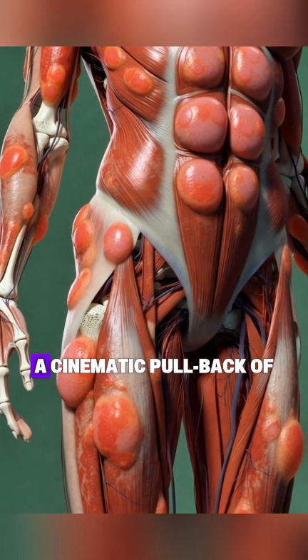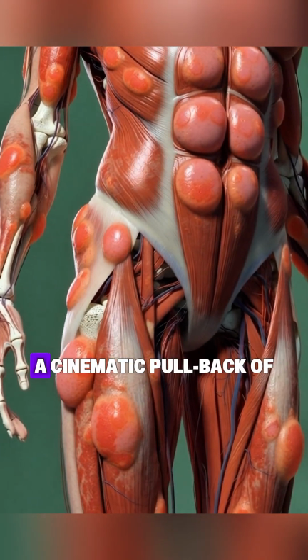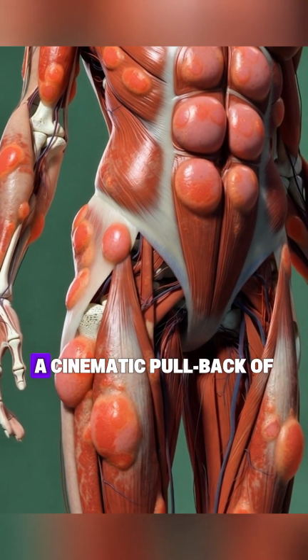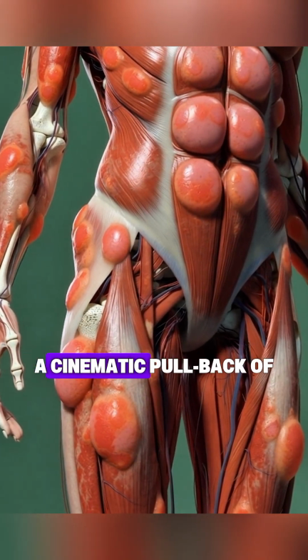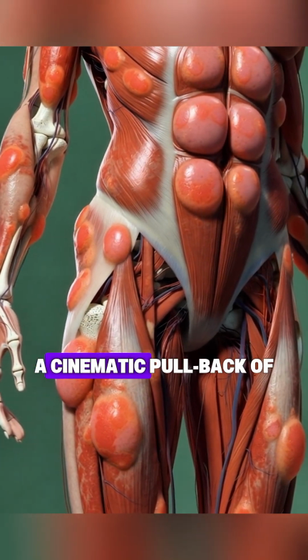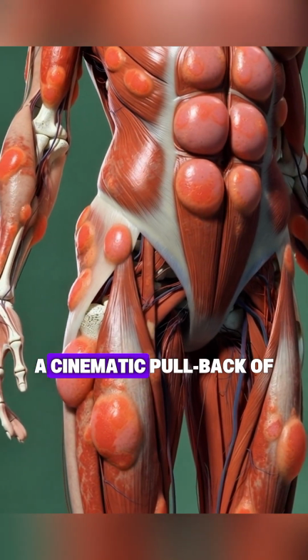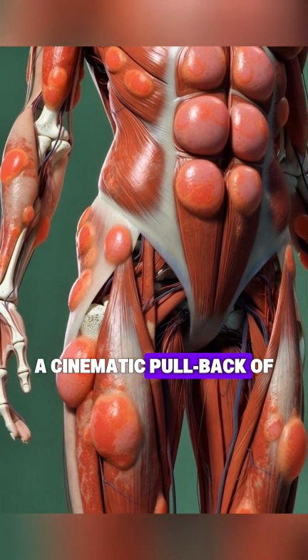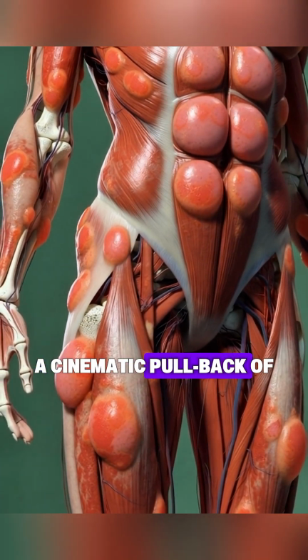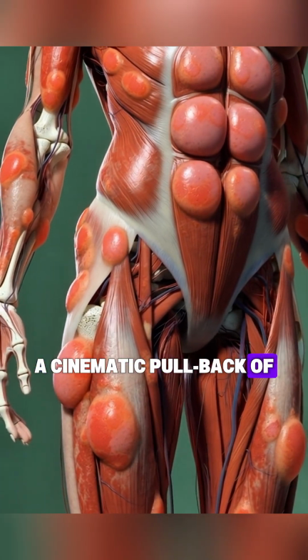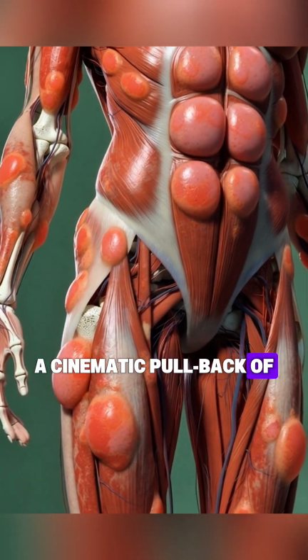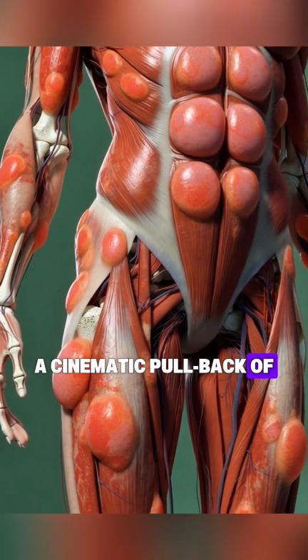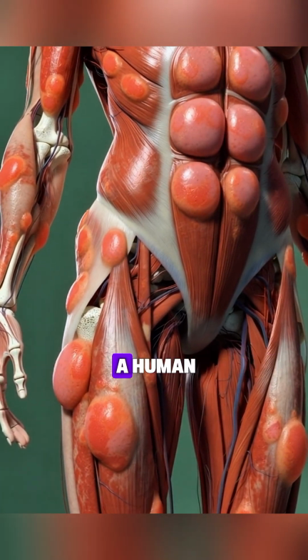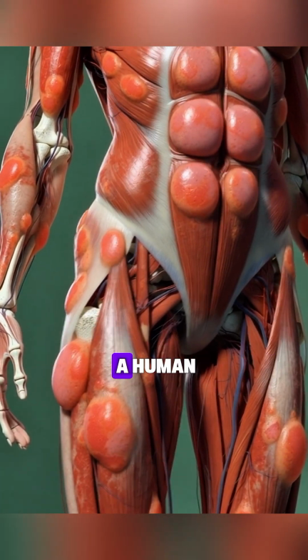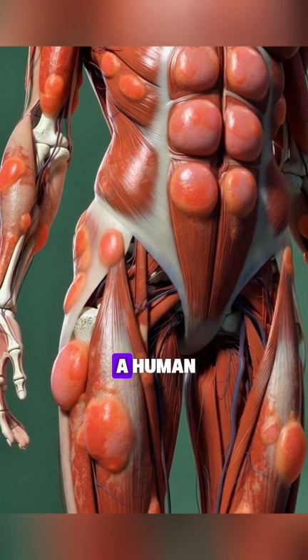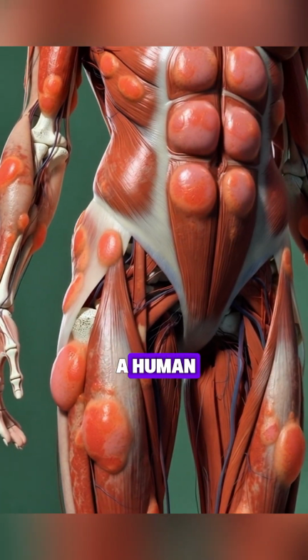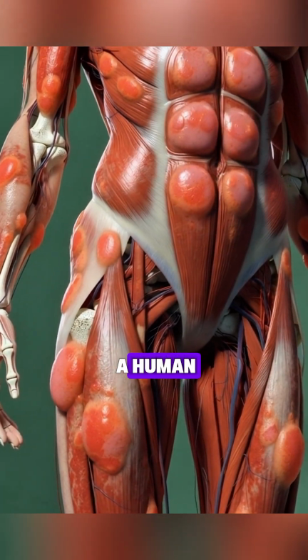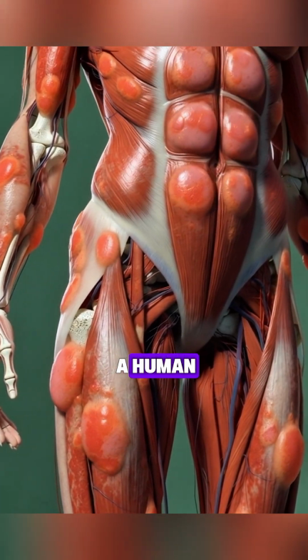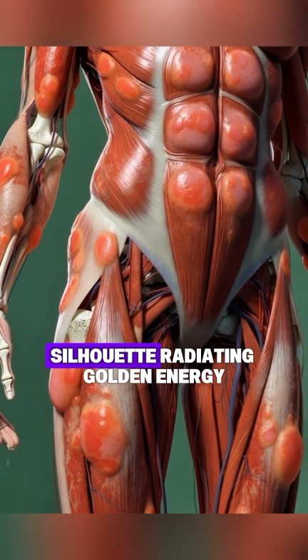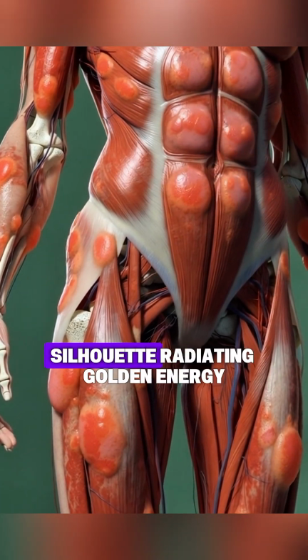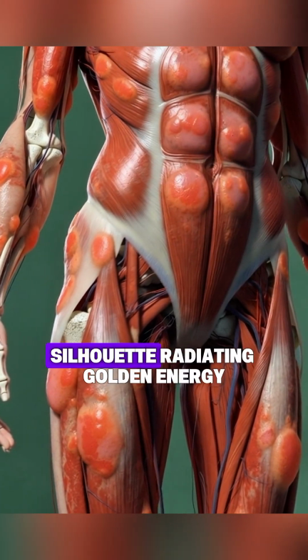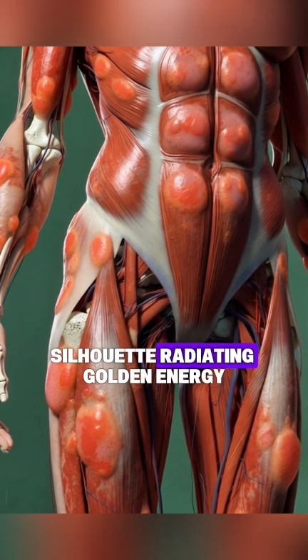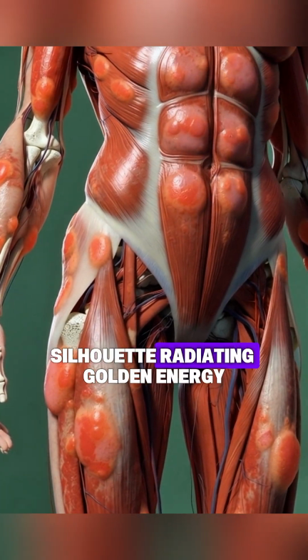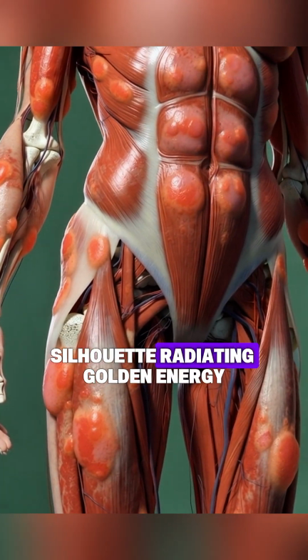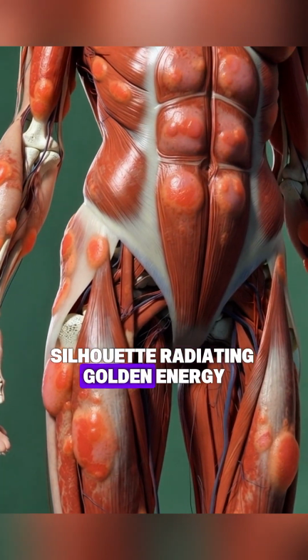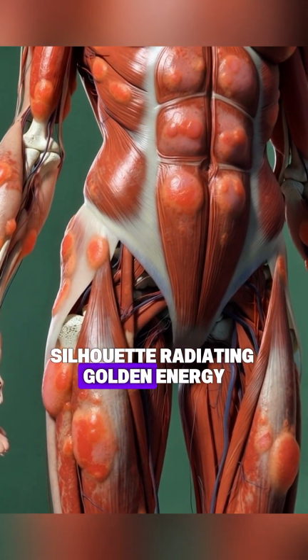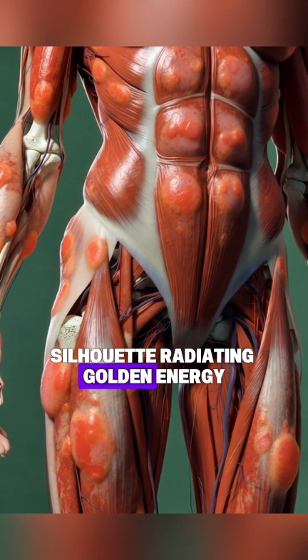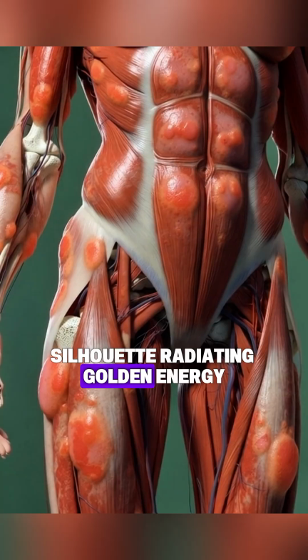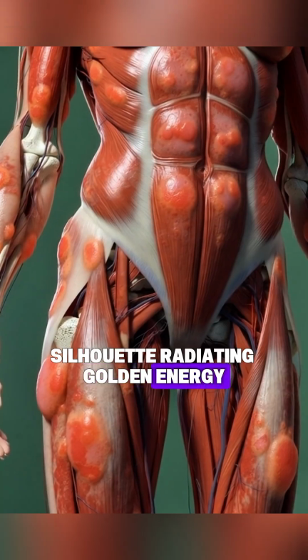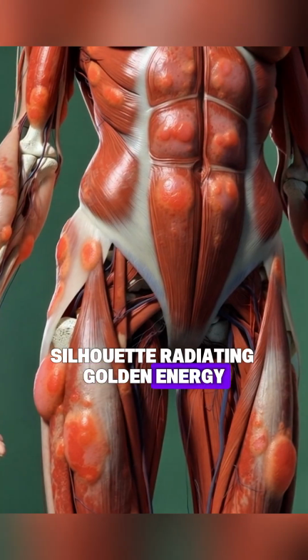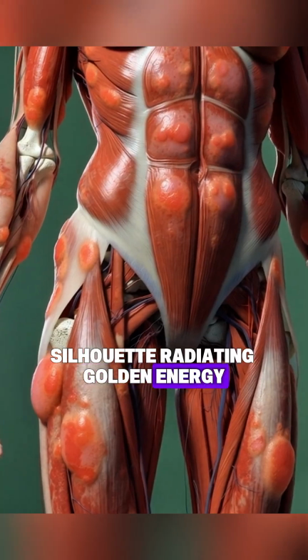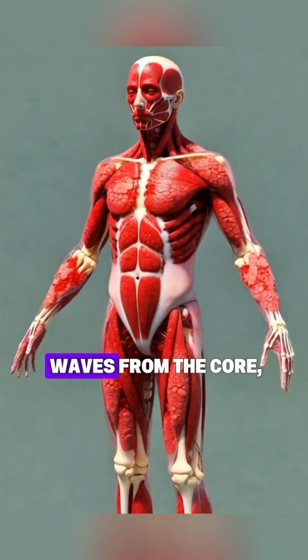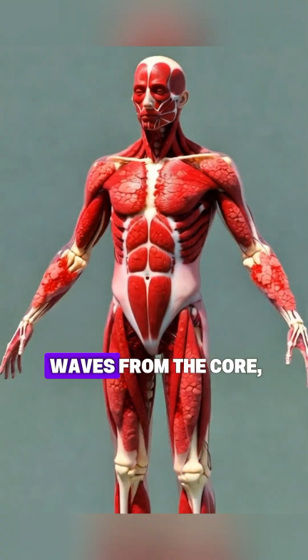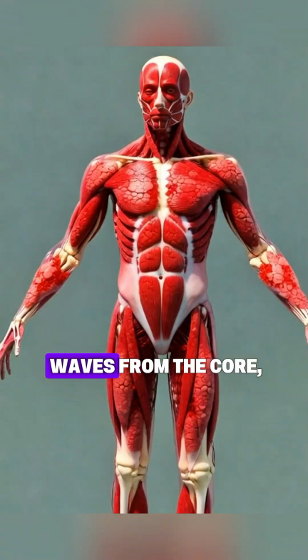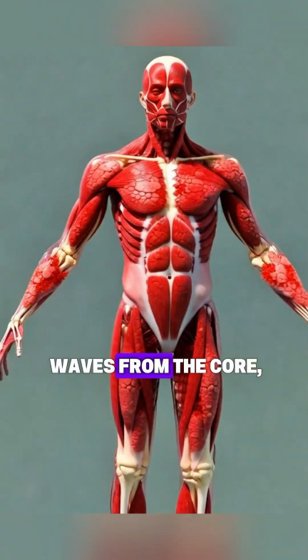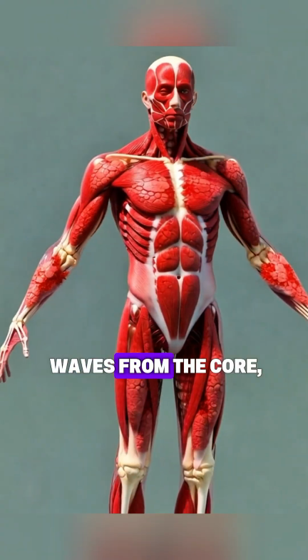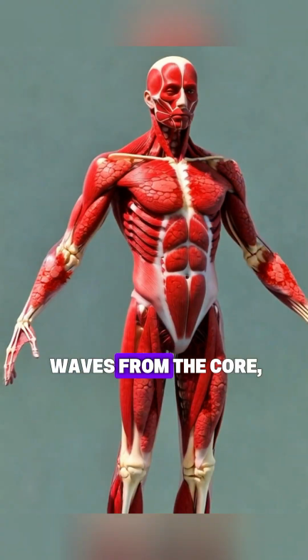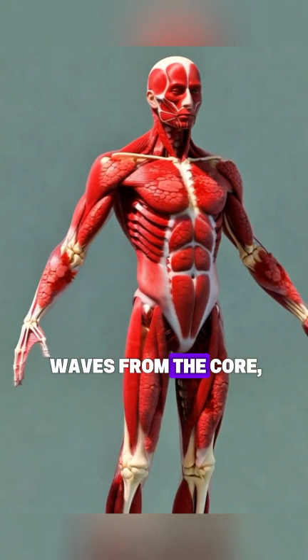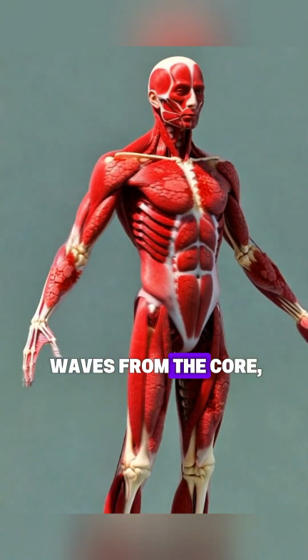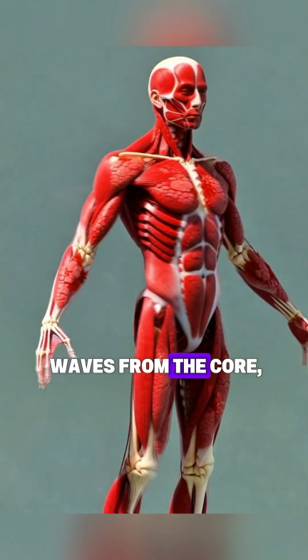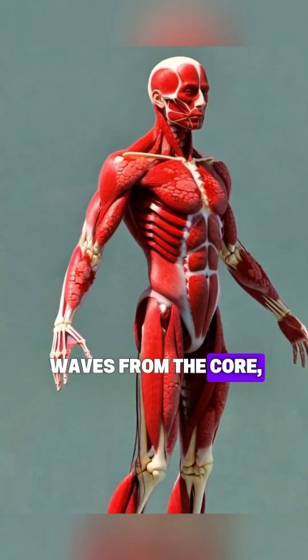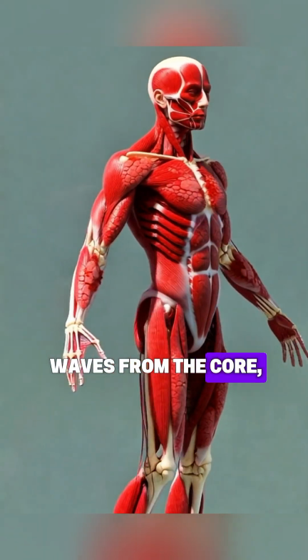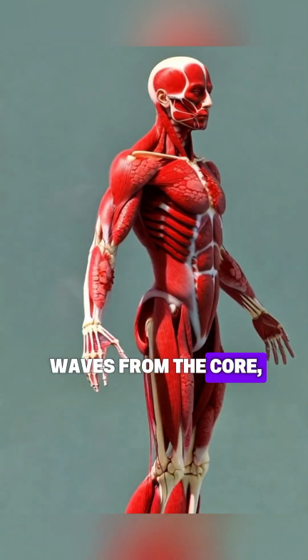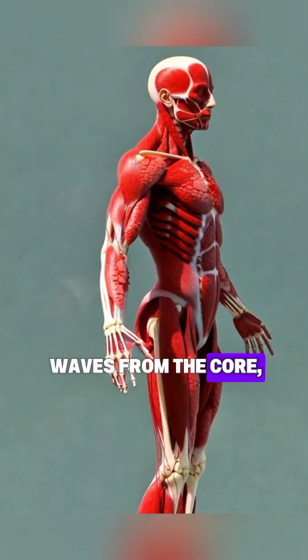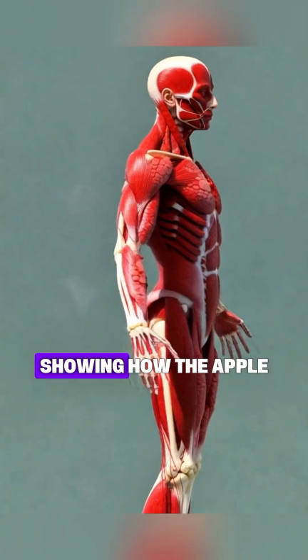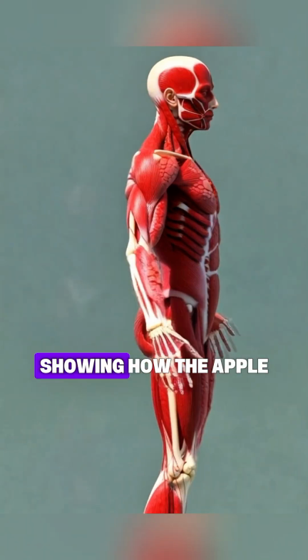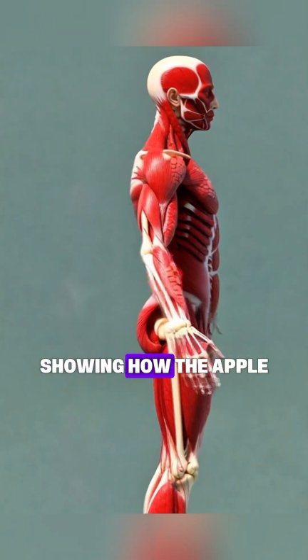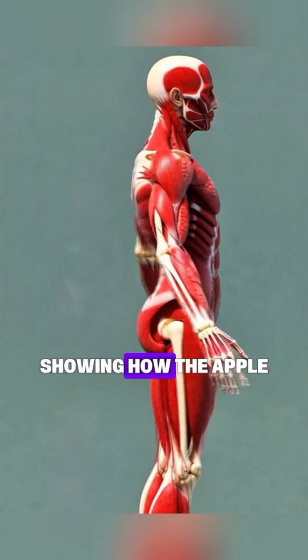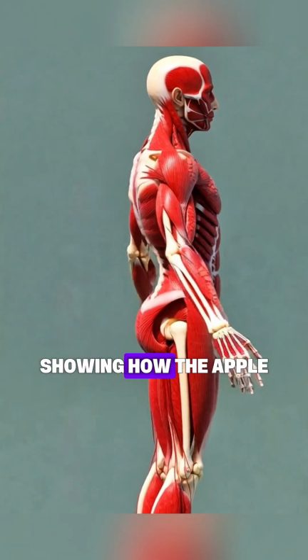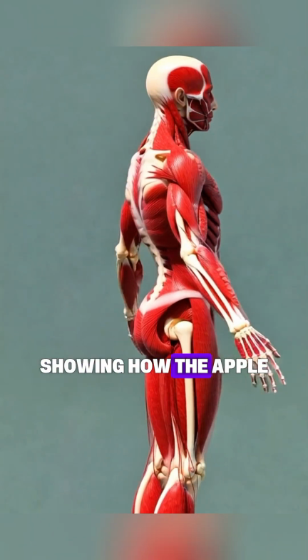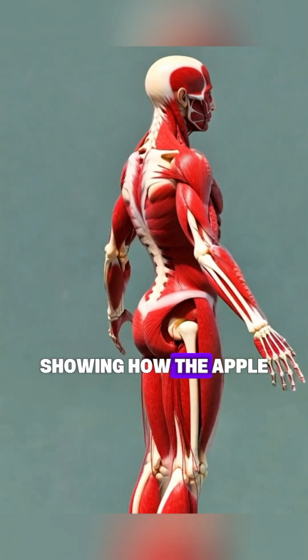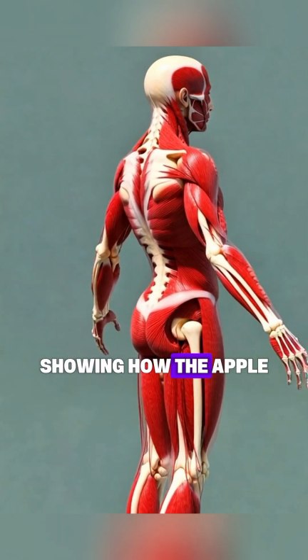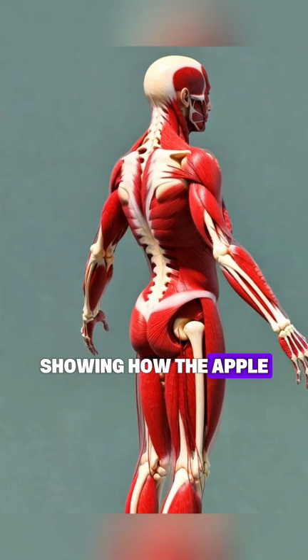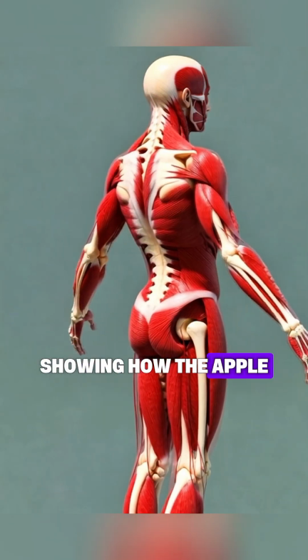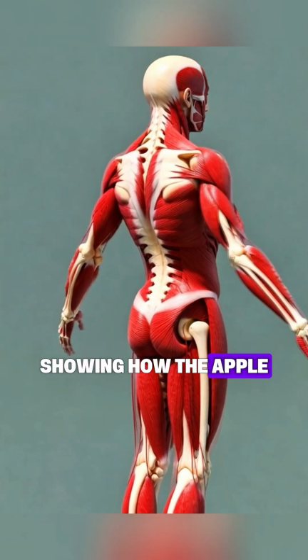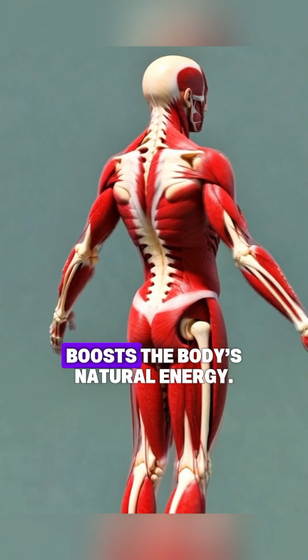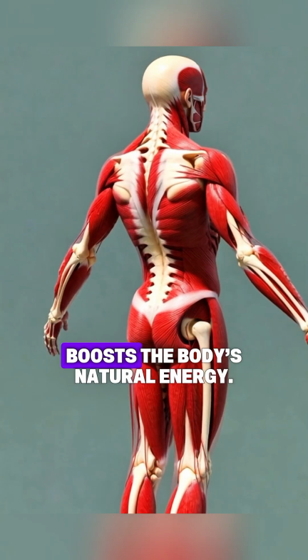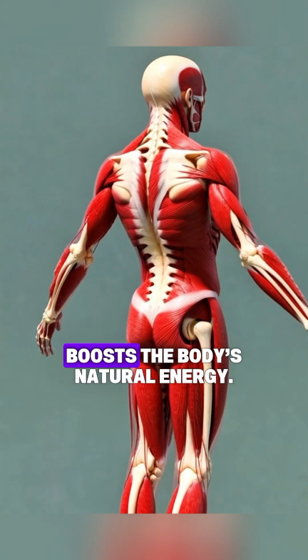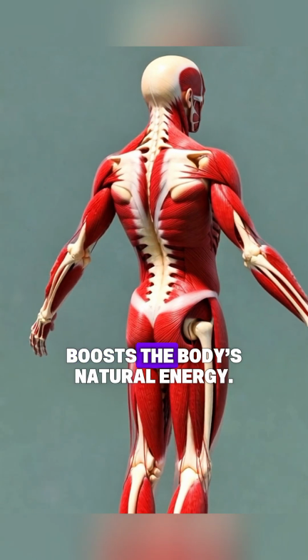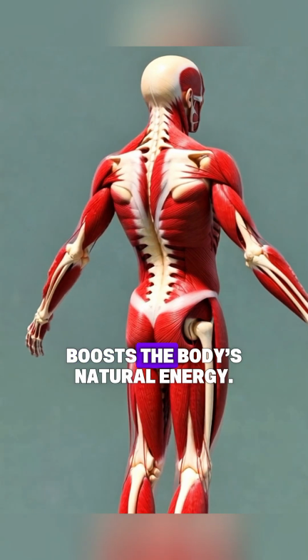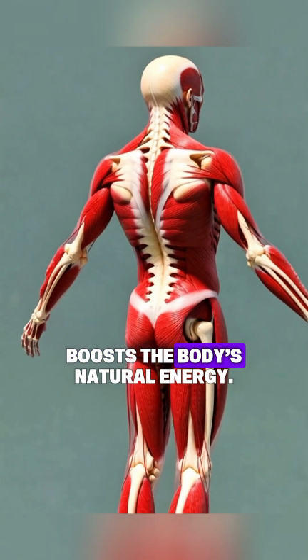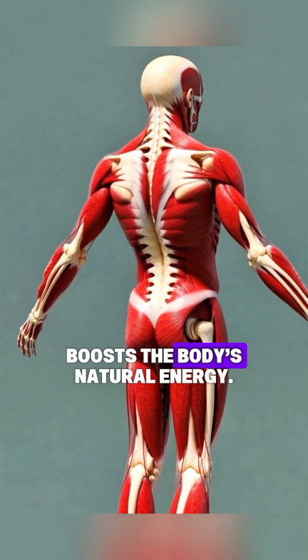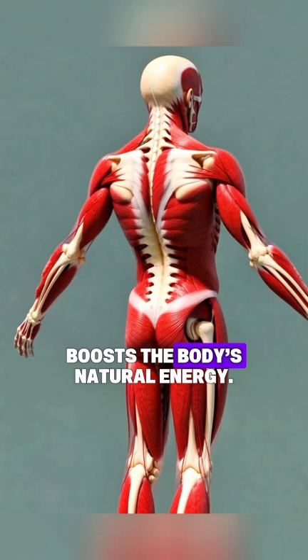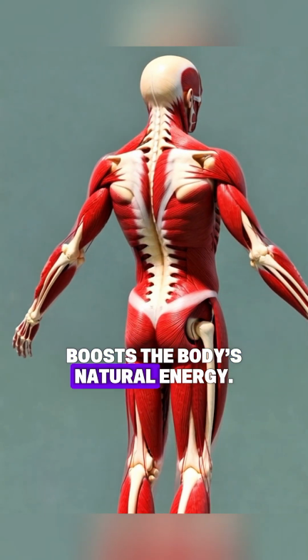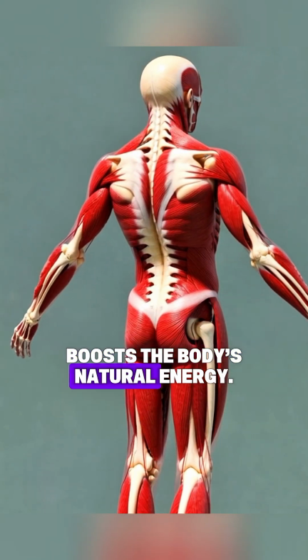A cinematic pullback of a human silhouette radiating golden energy waves from the core, showing how the apple boosts the body's natural energy.